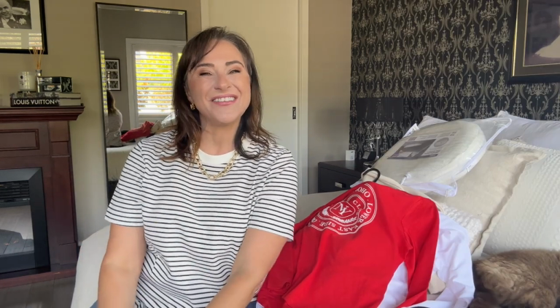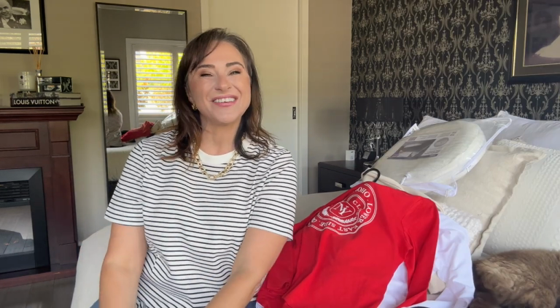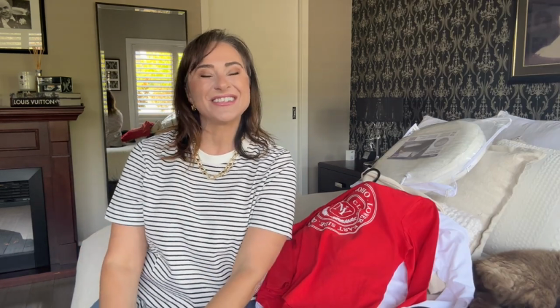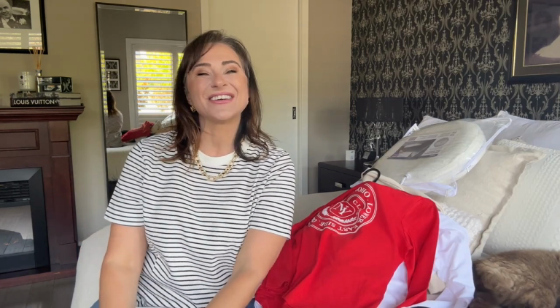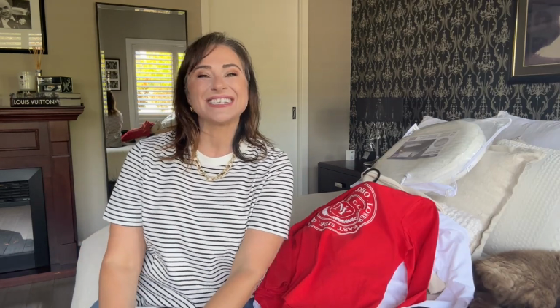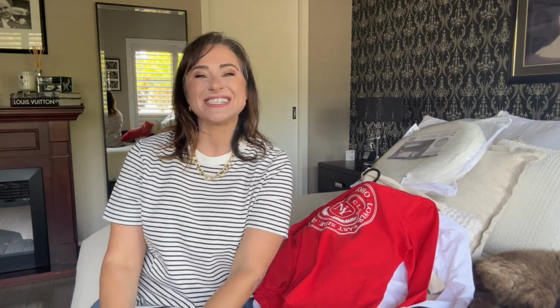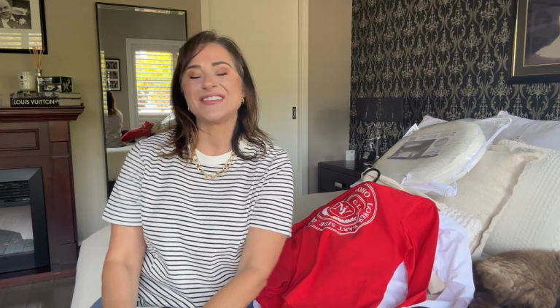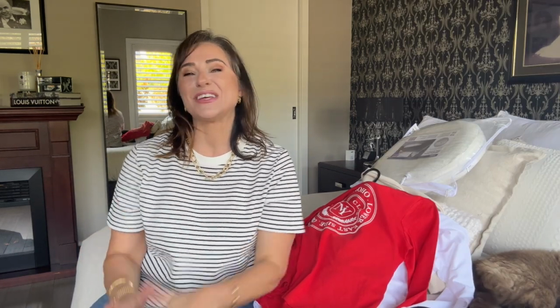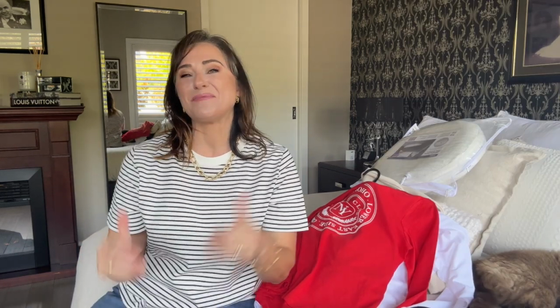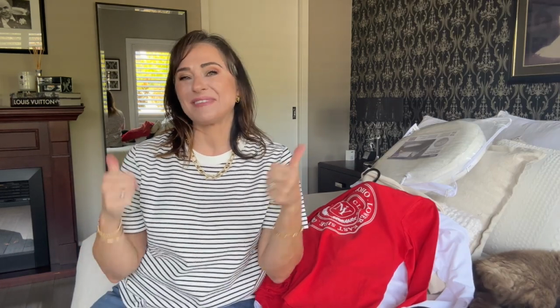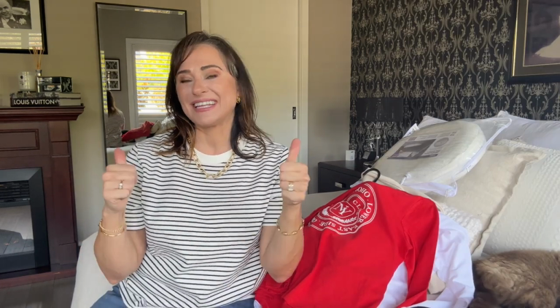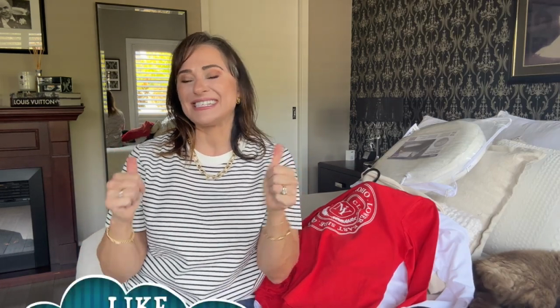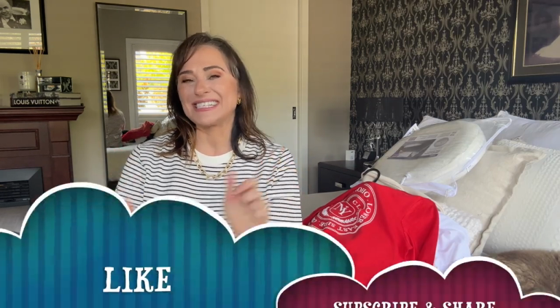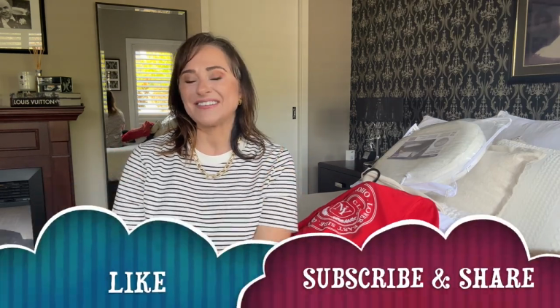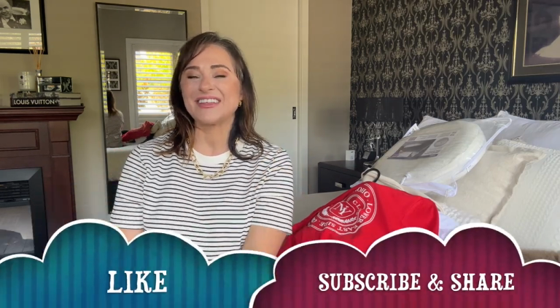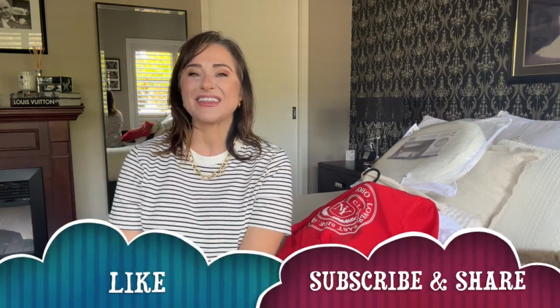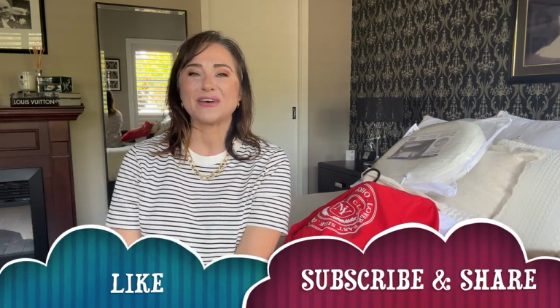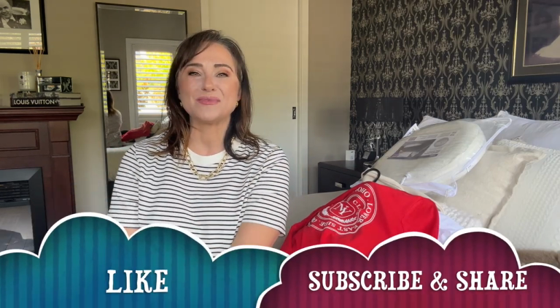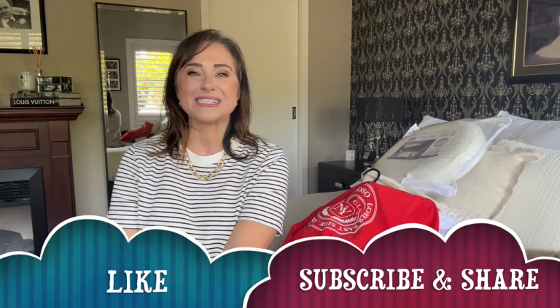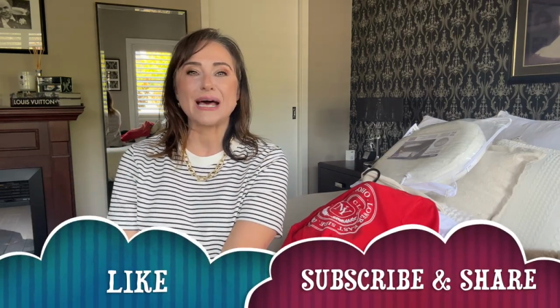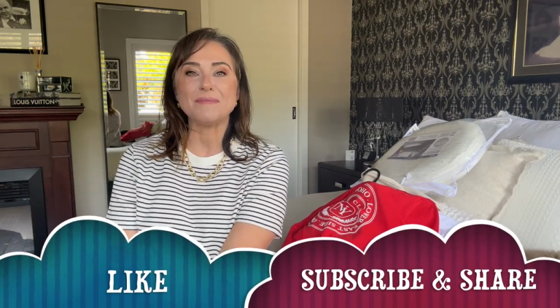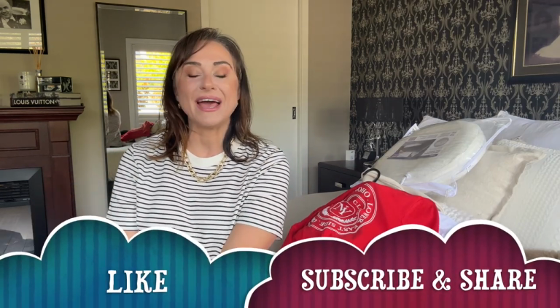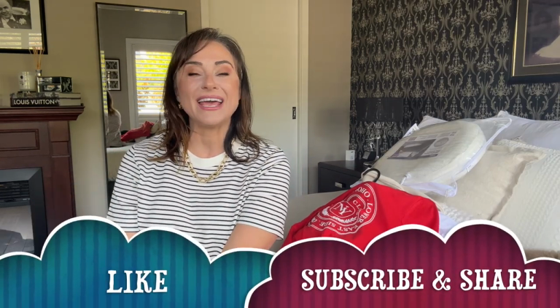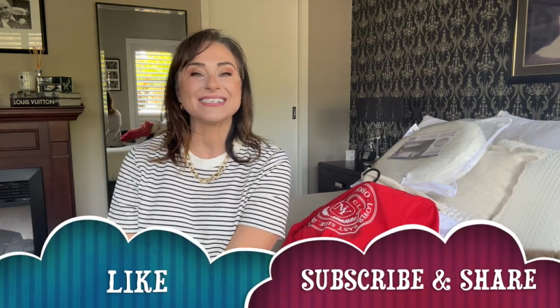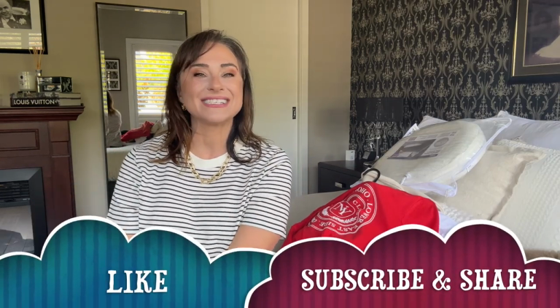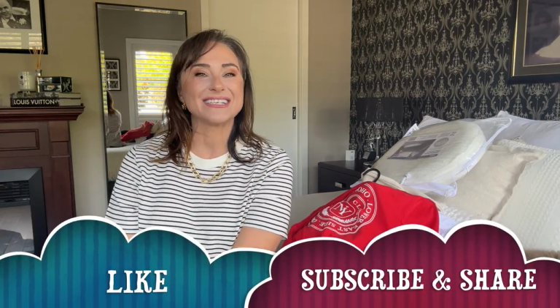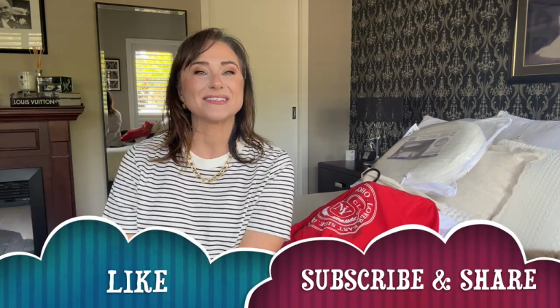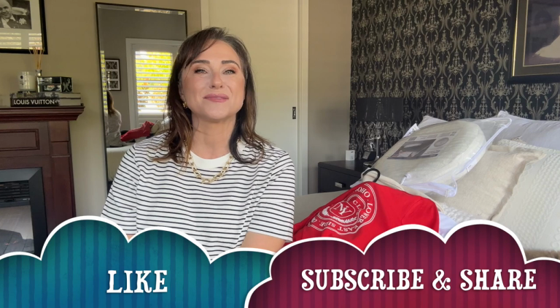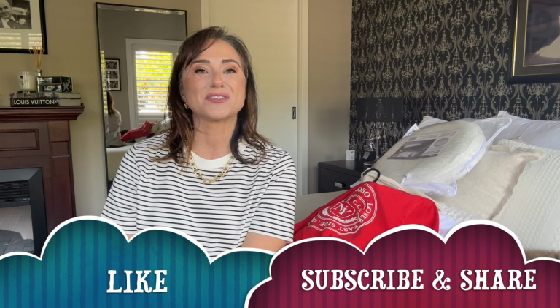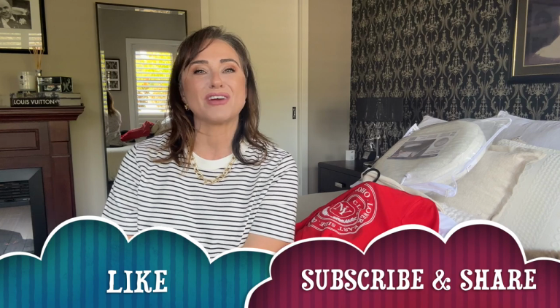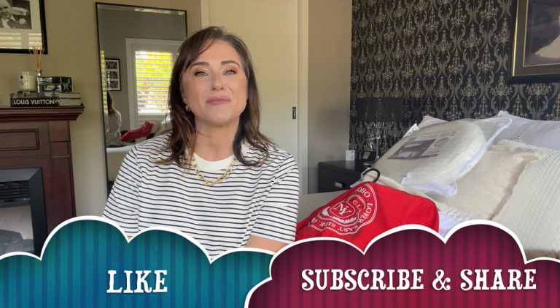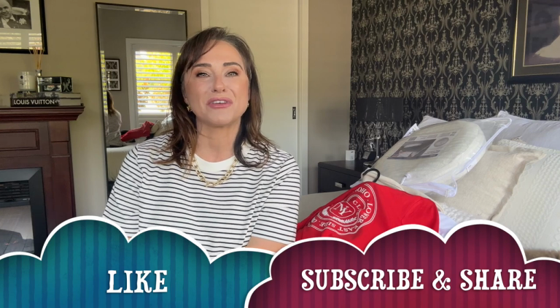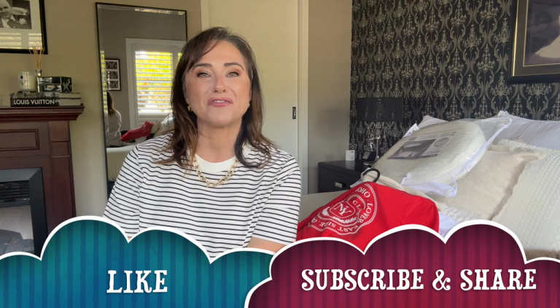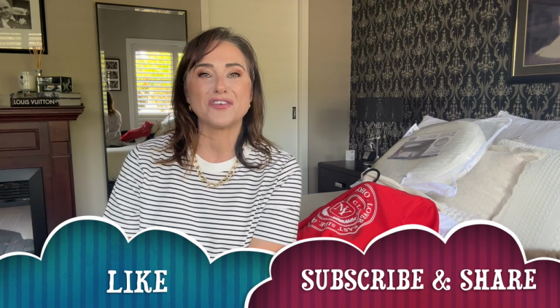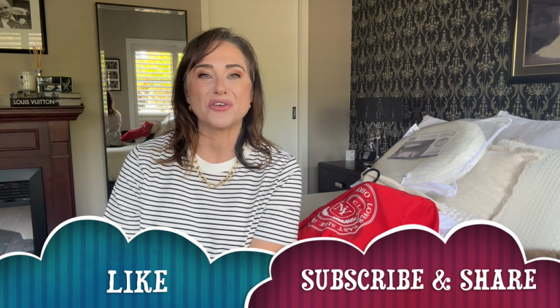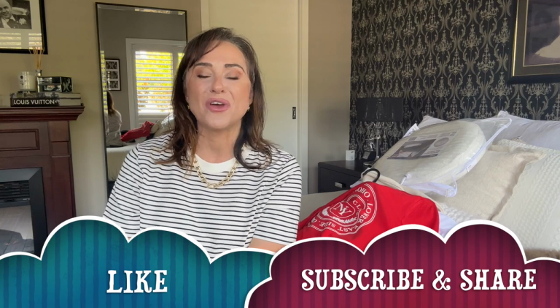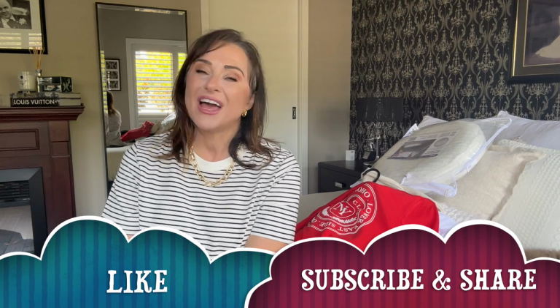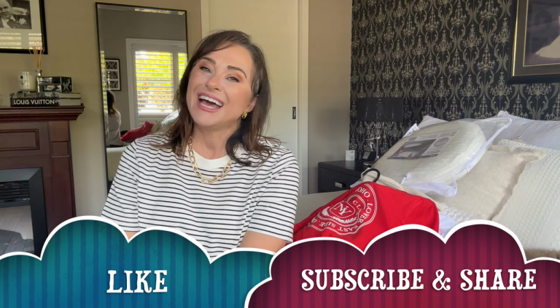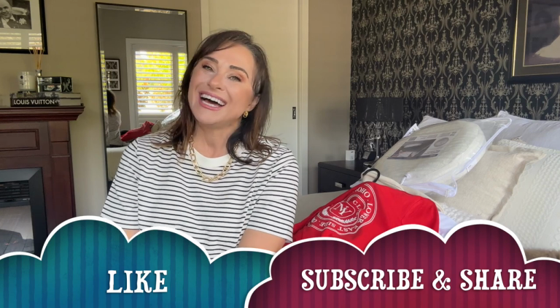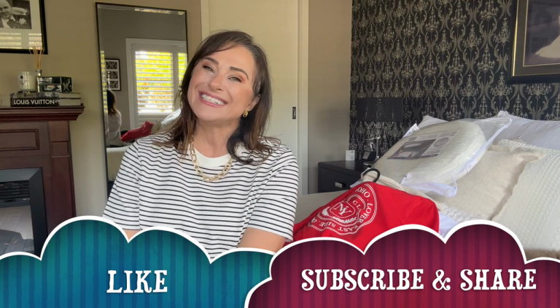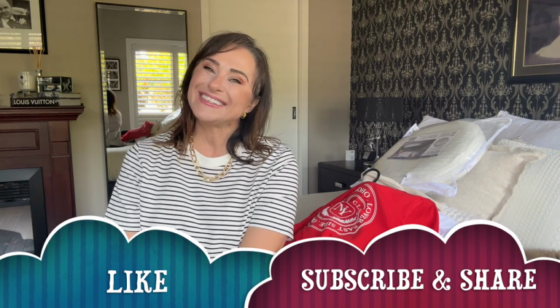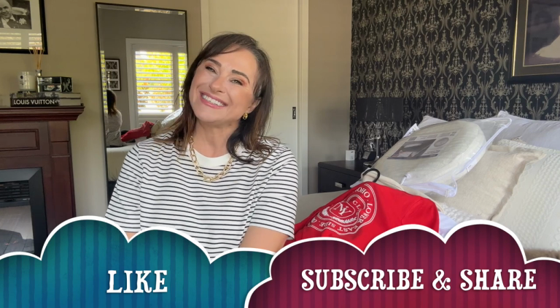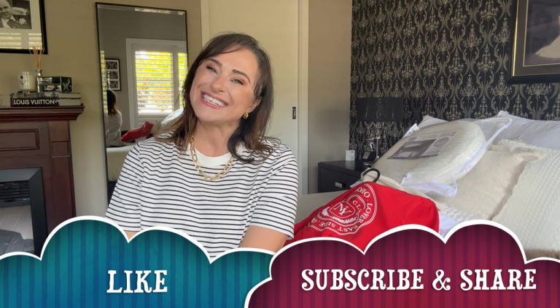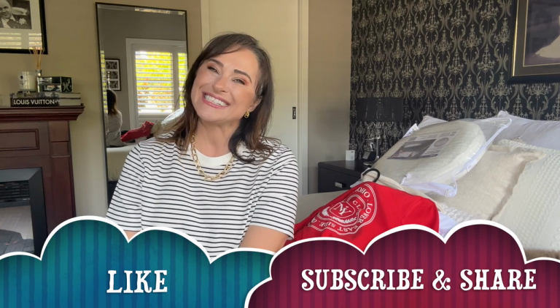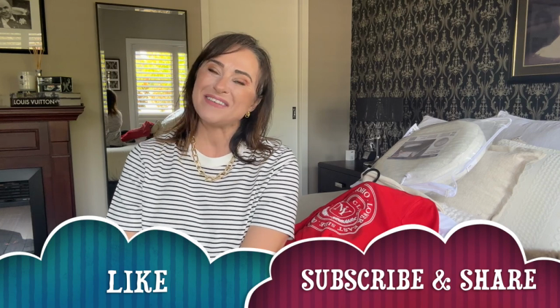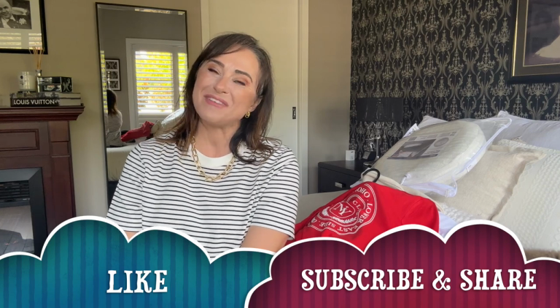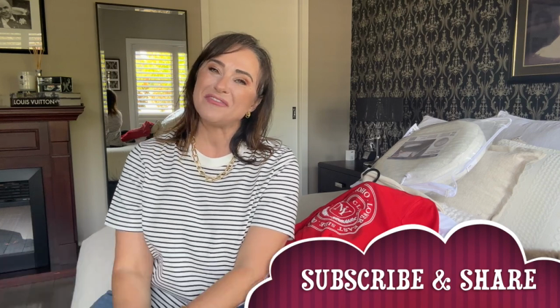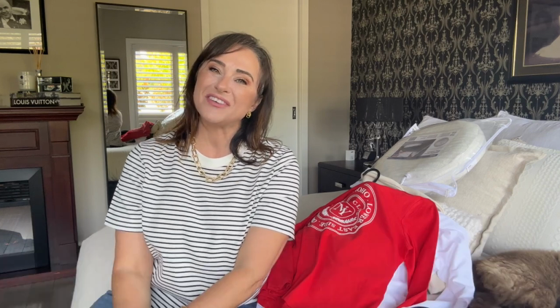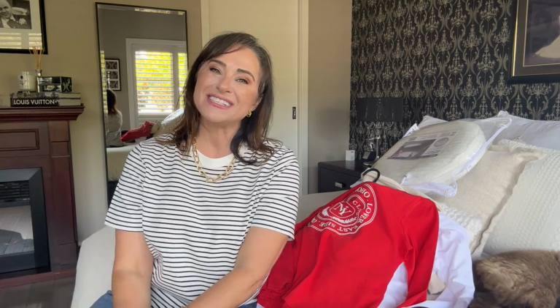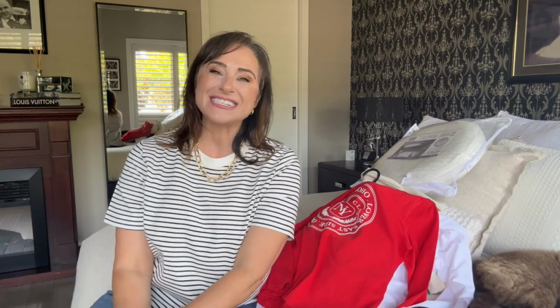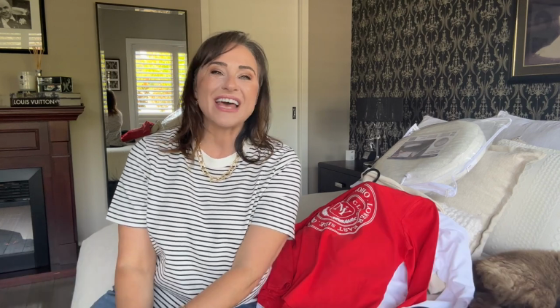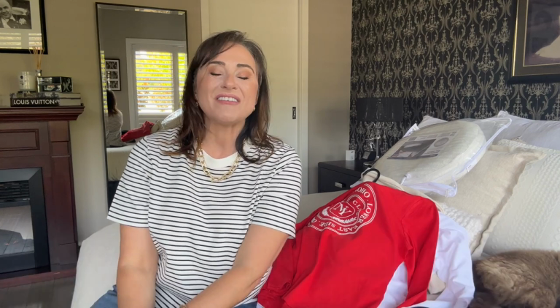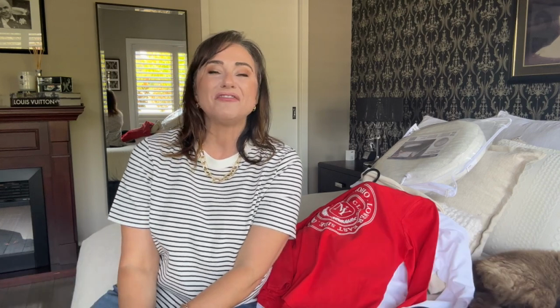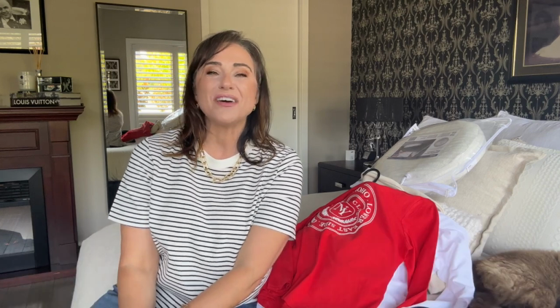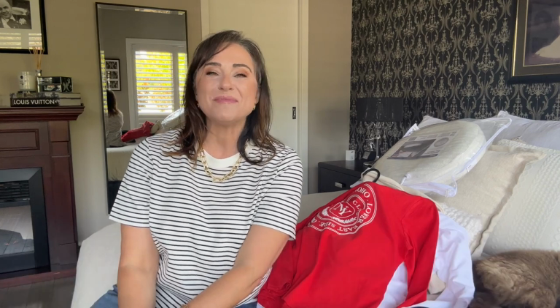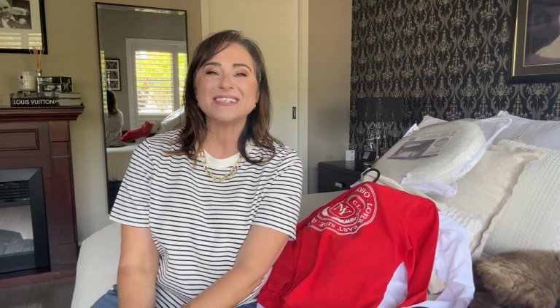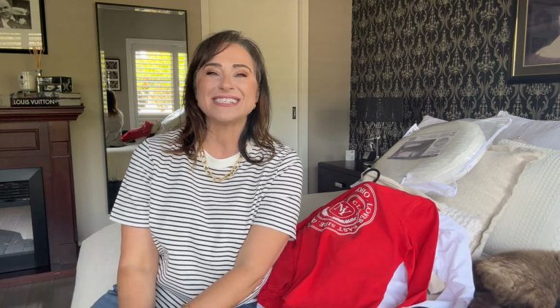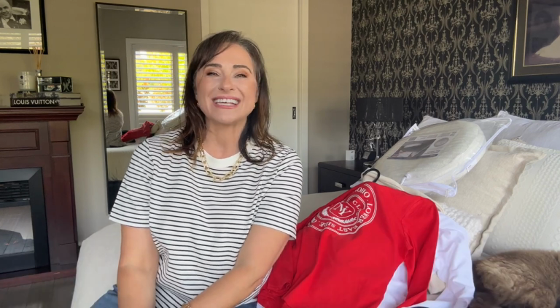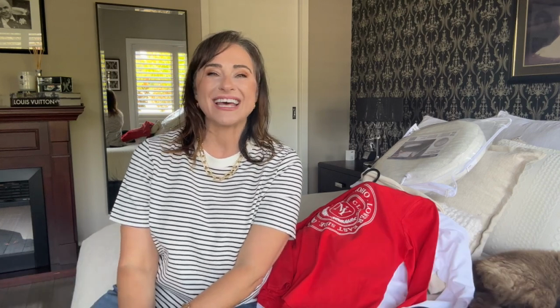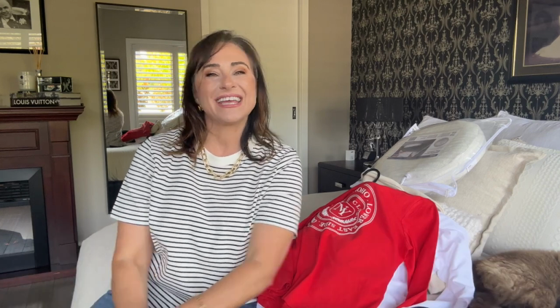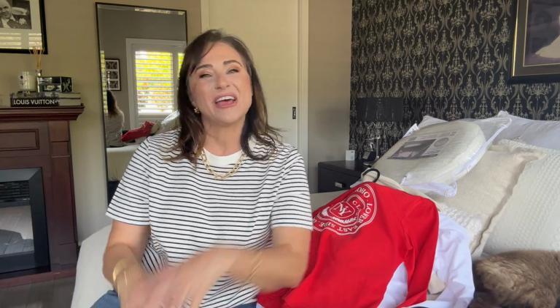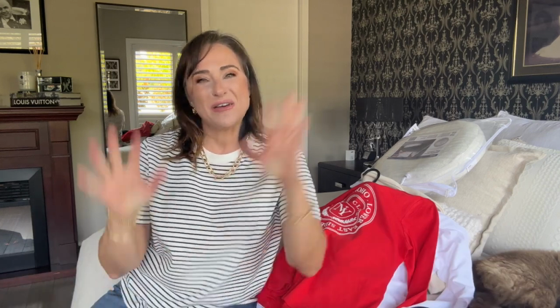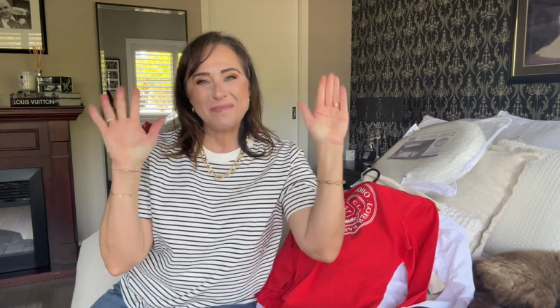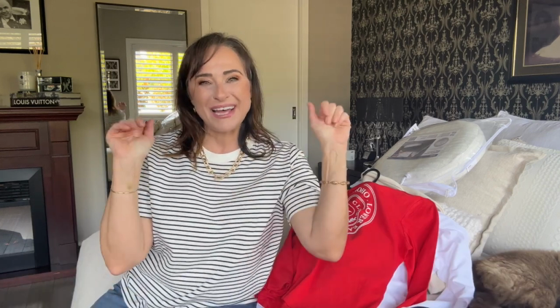If you enjoyed this video please give it a thumbs up and consider subscribing if you're new. Until next time my friends, have a fabulous day. Bye!